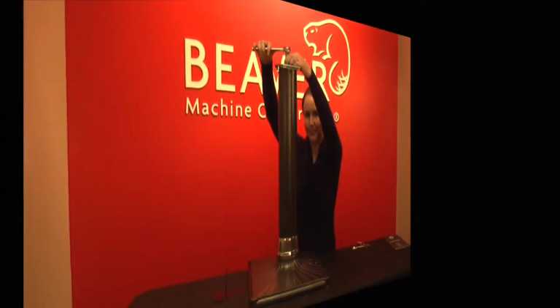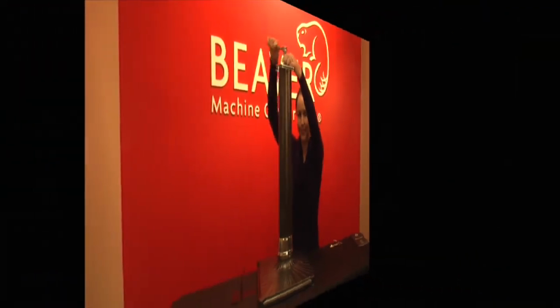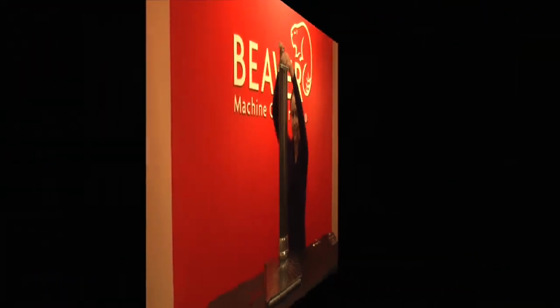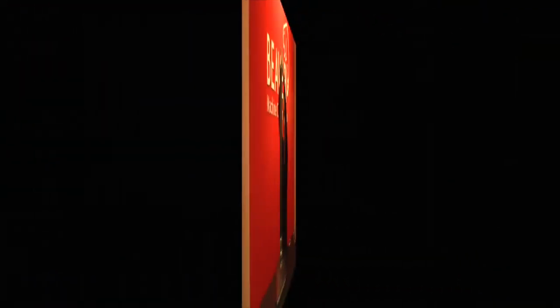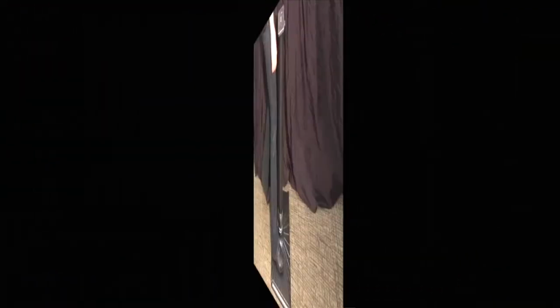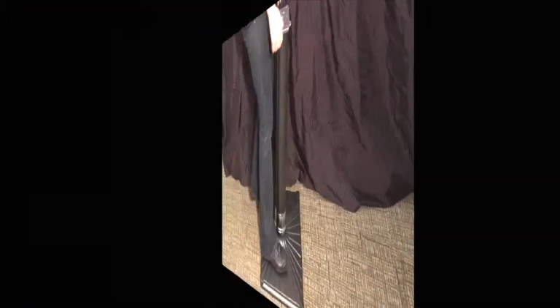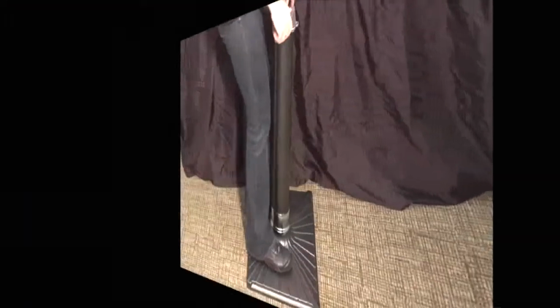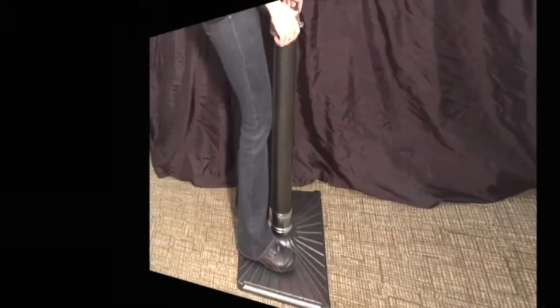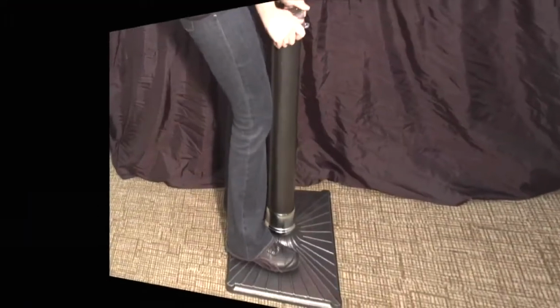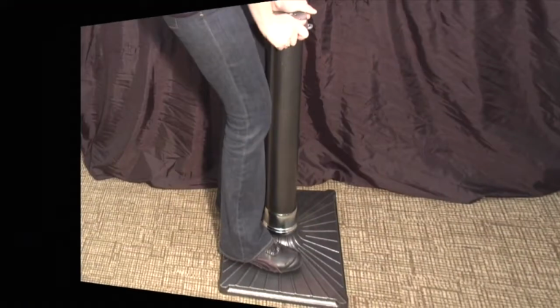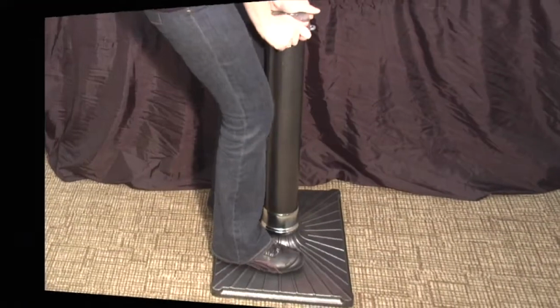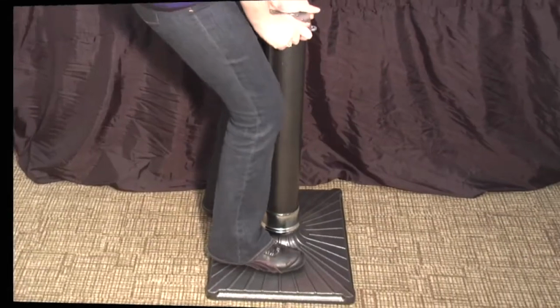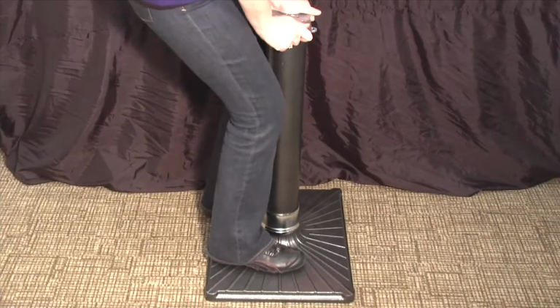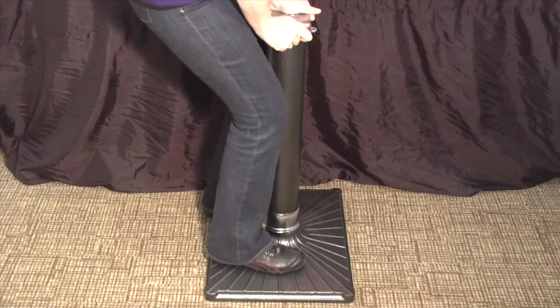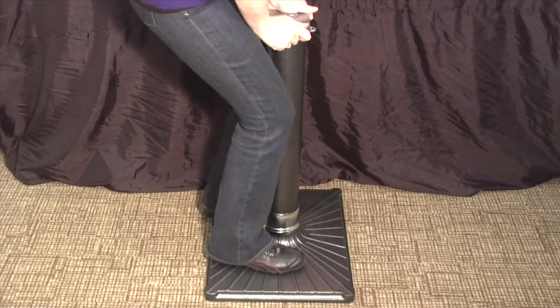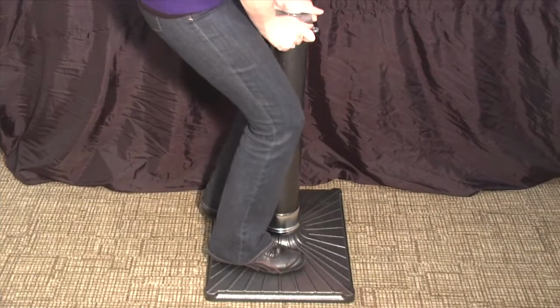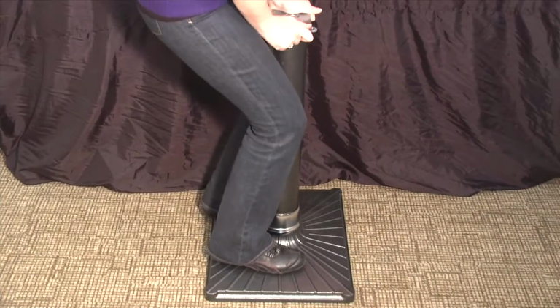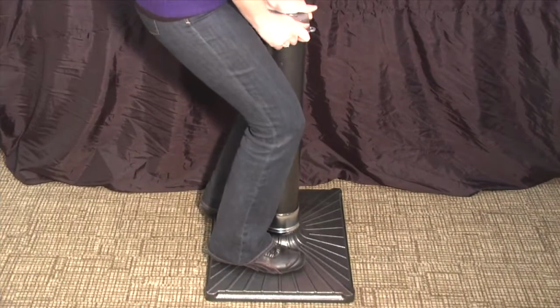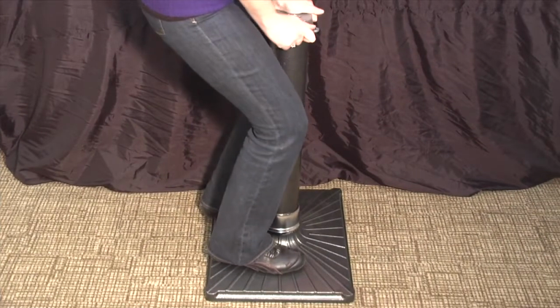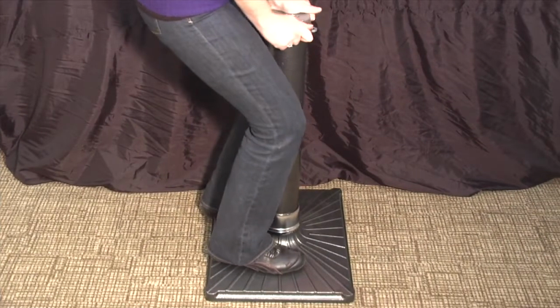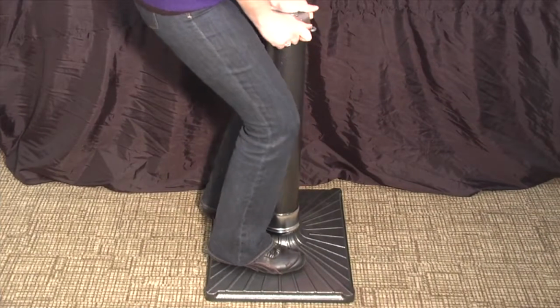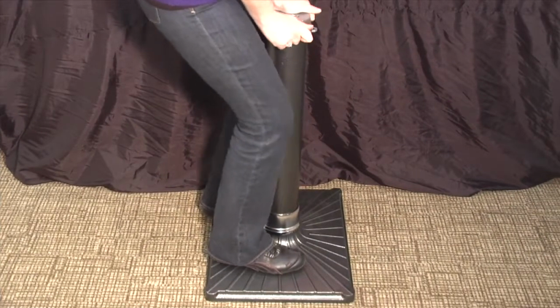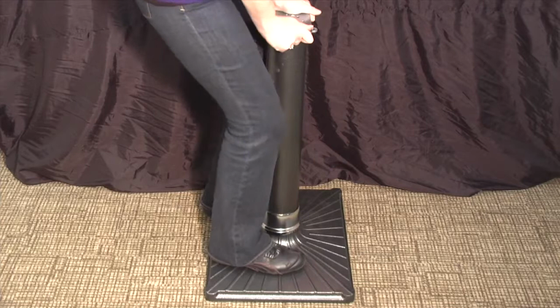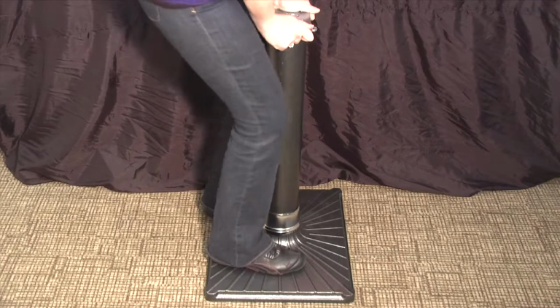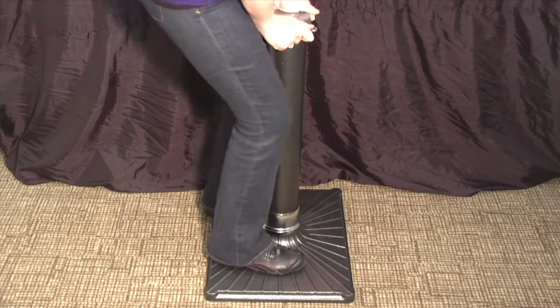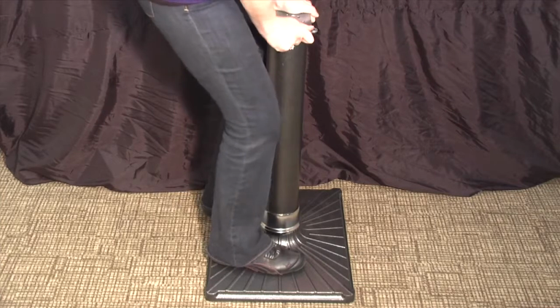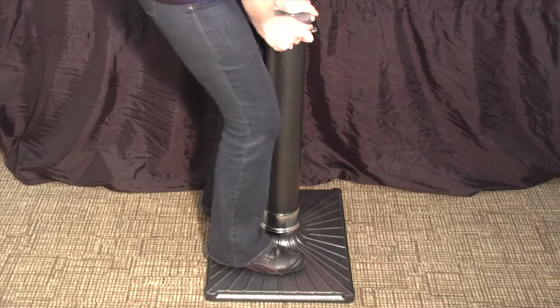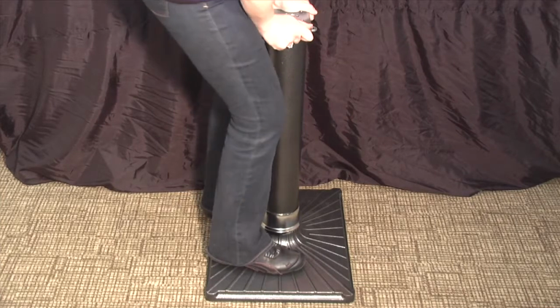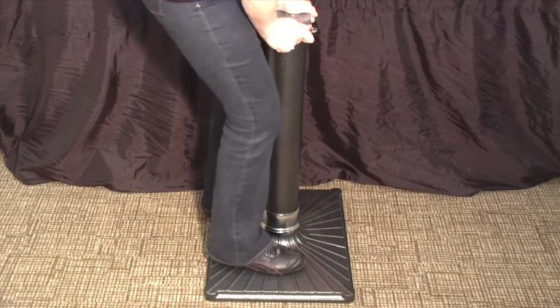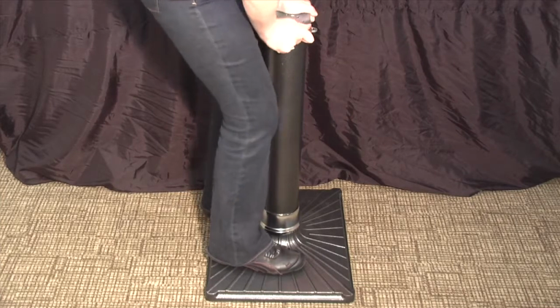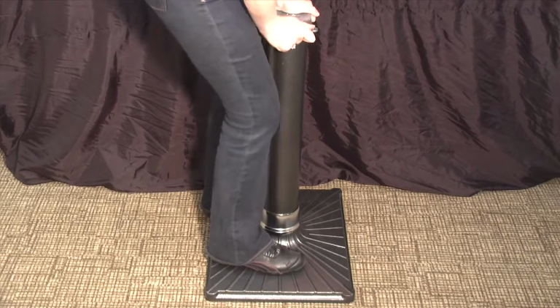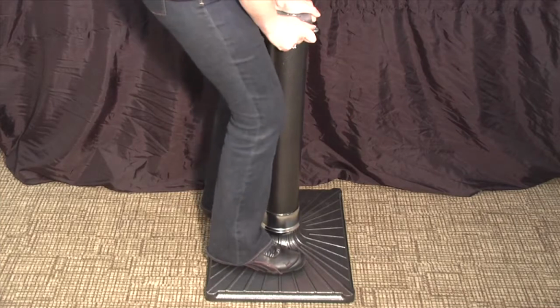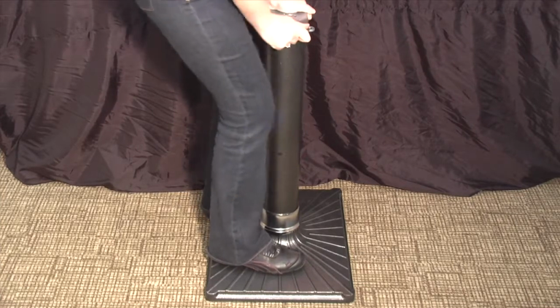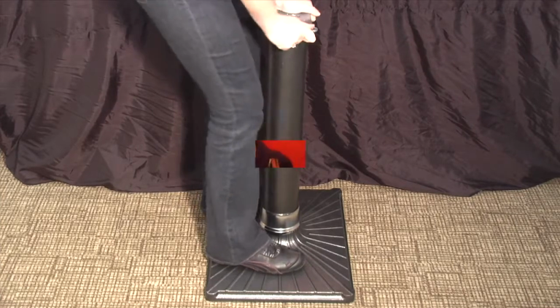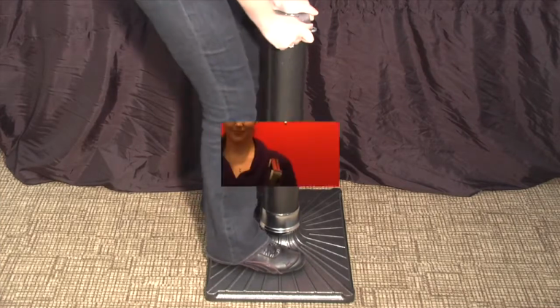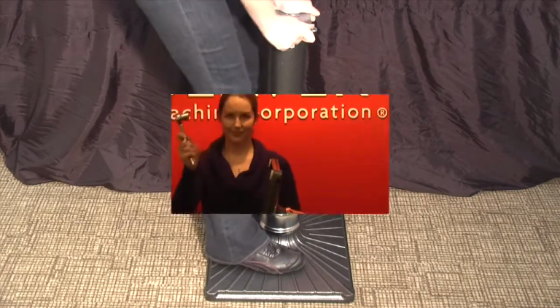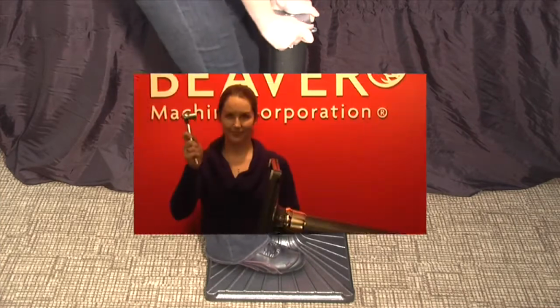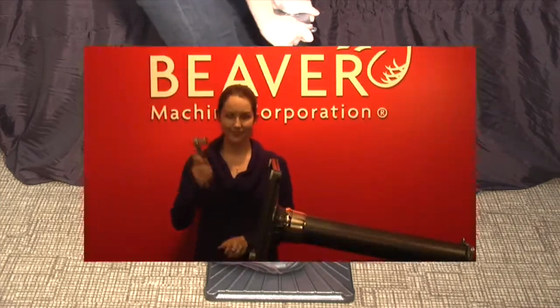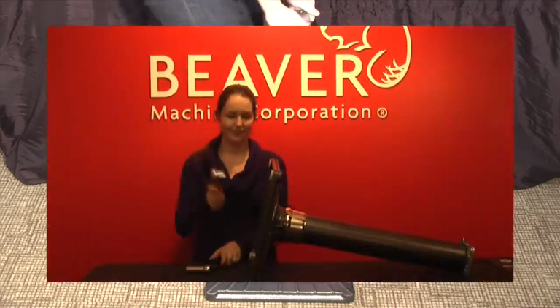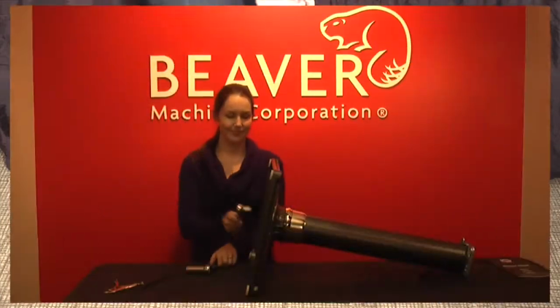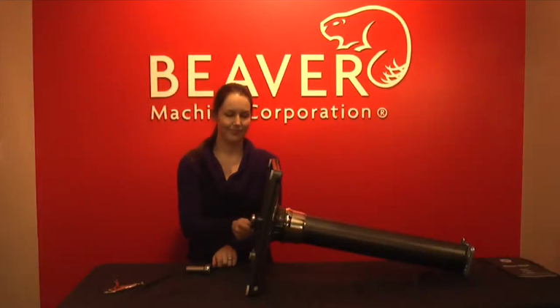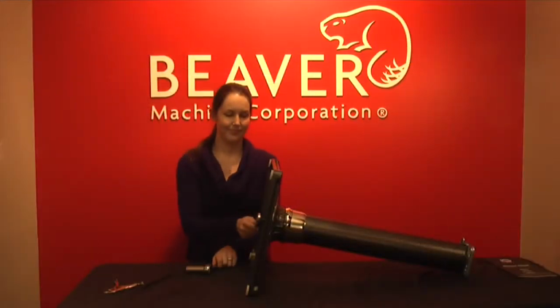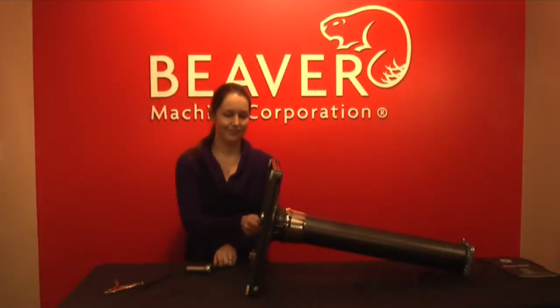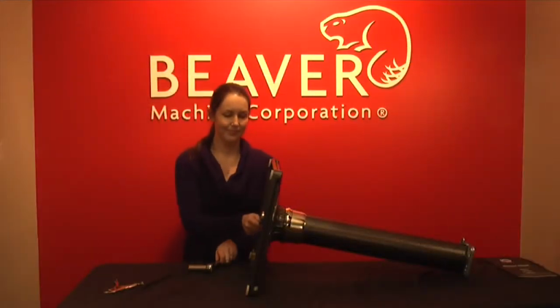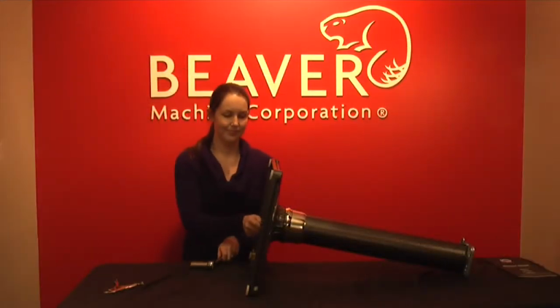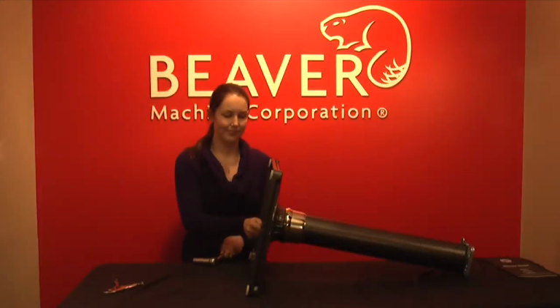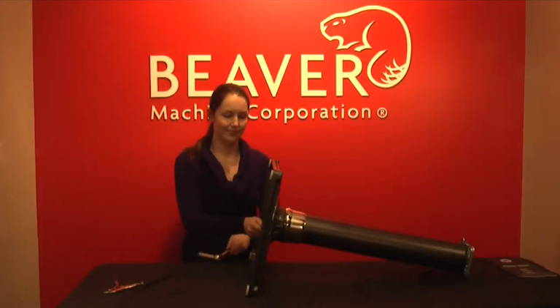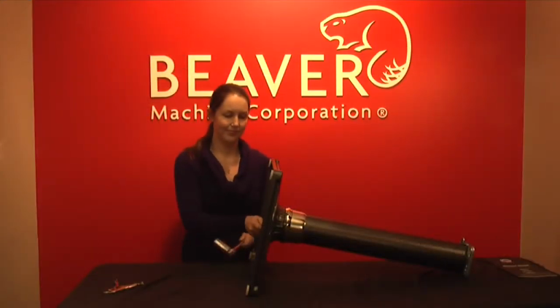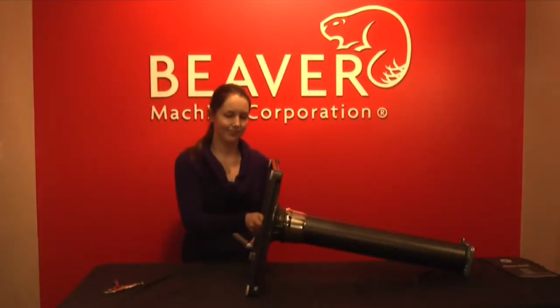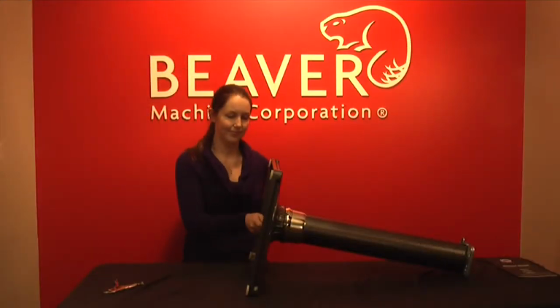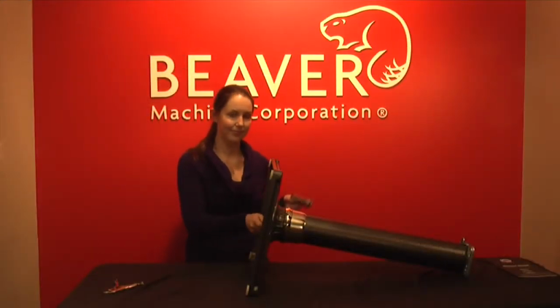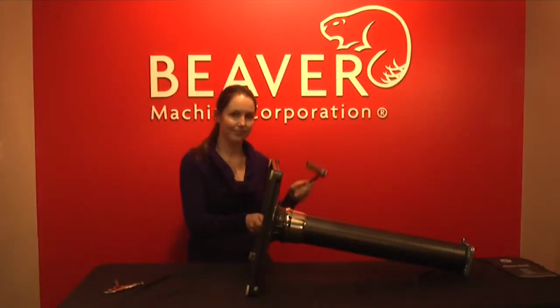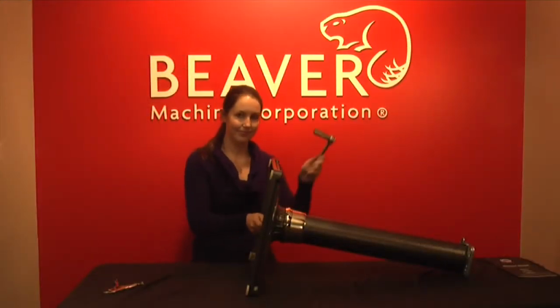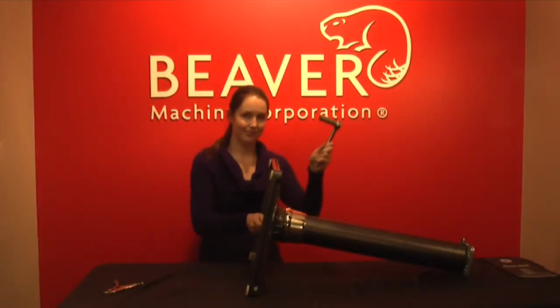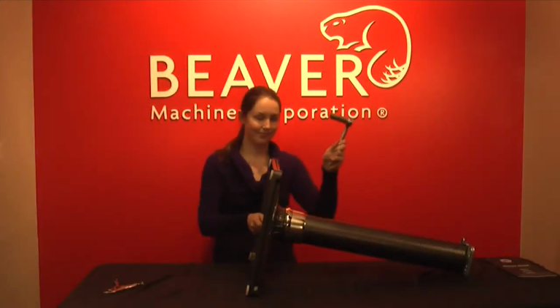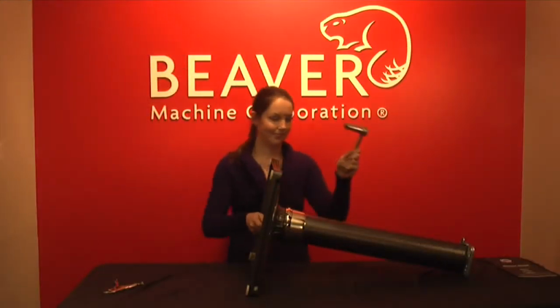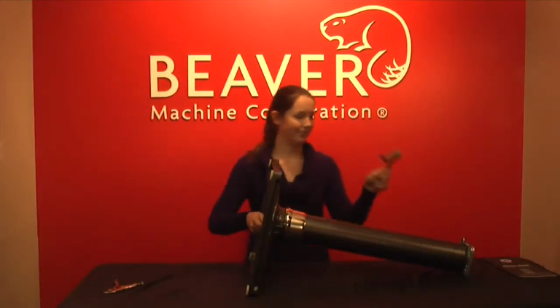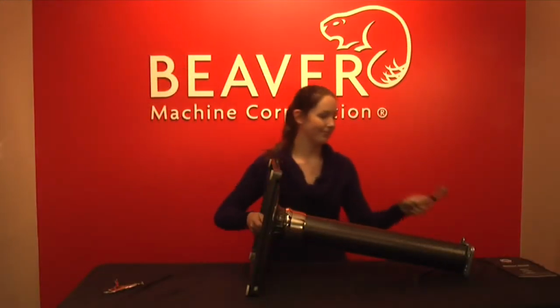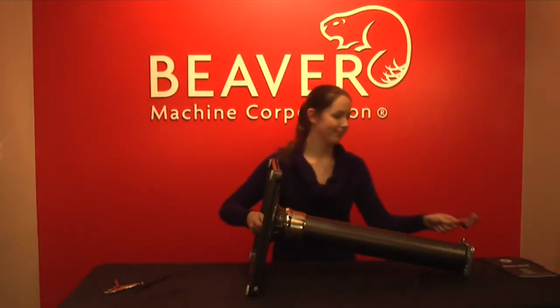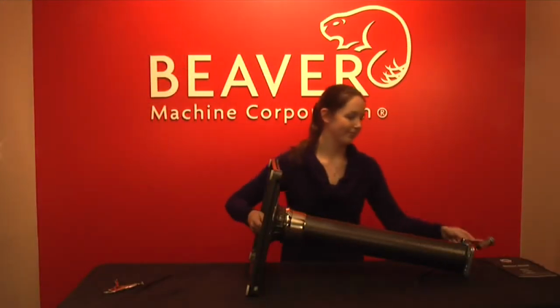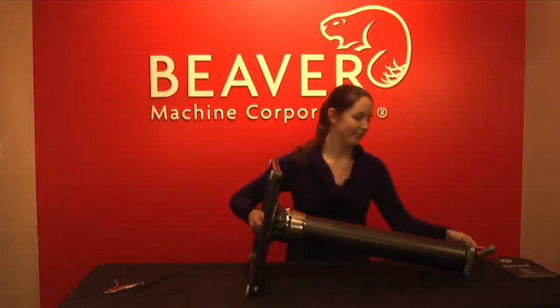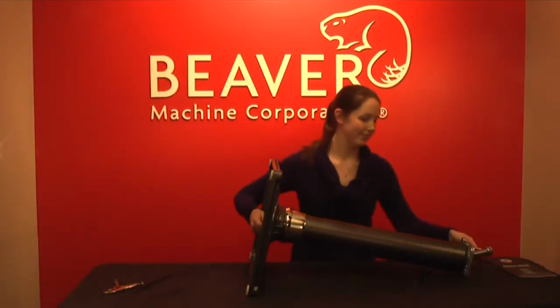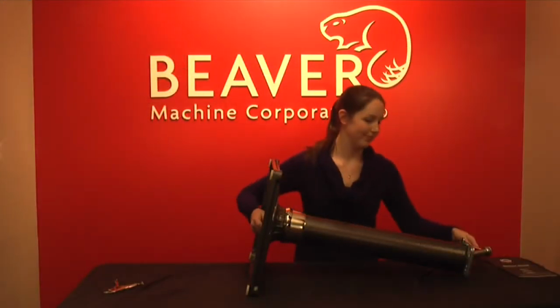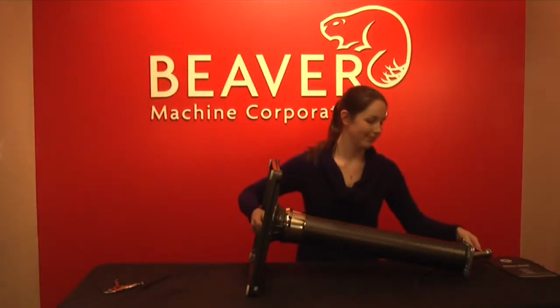Tighten using your wrench. Once the stand is assembled, place it on the ground and shake to make sure that it's secure. Then tighten again with a wrench at either end.